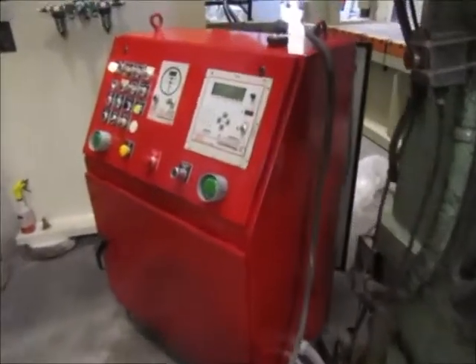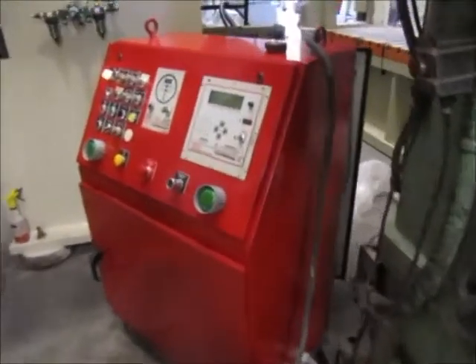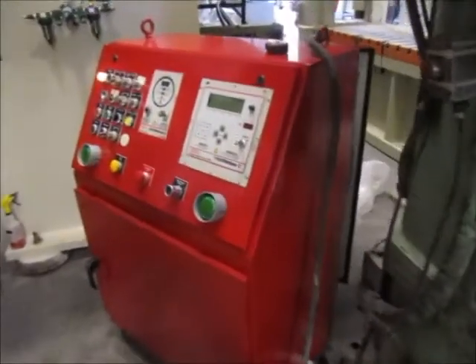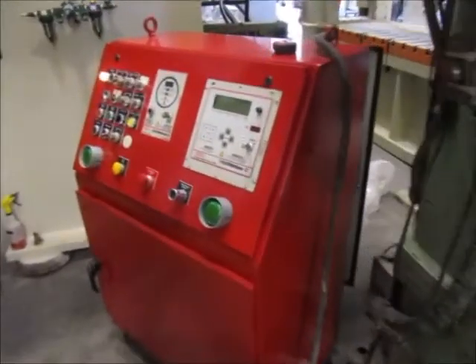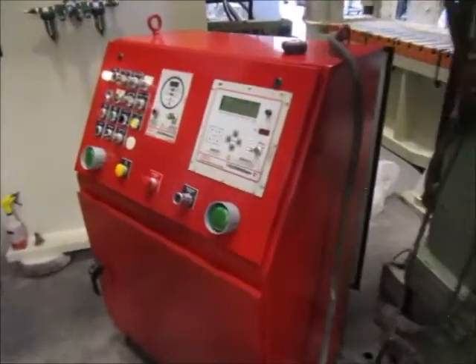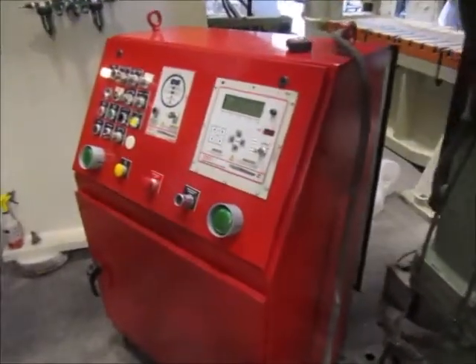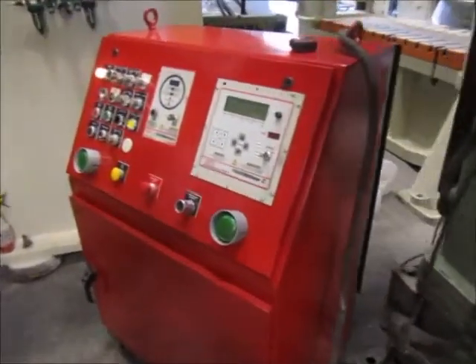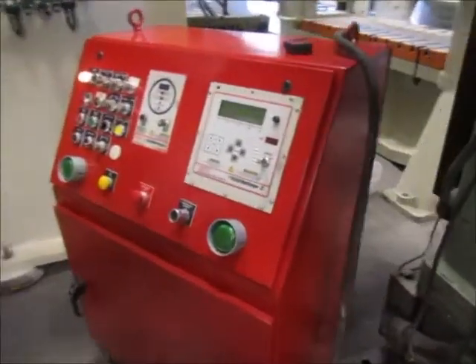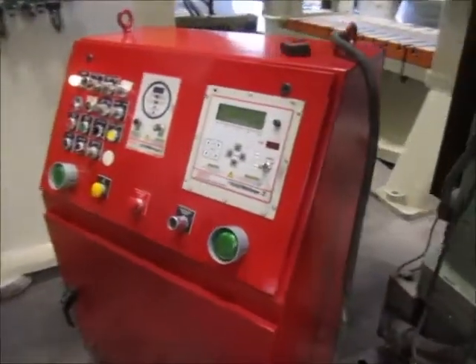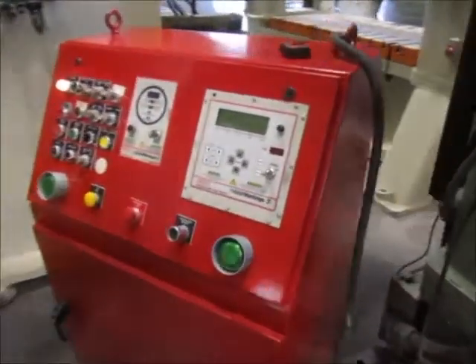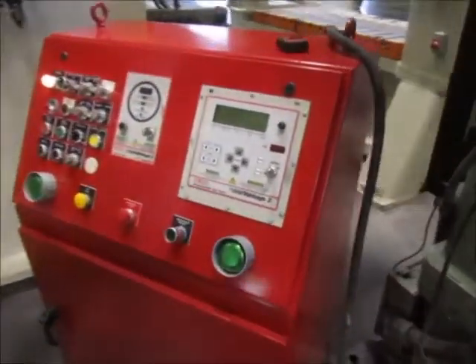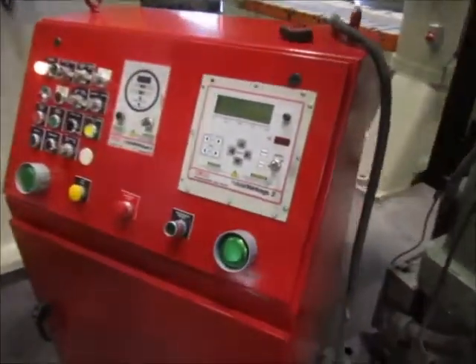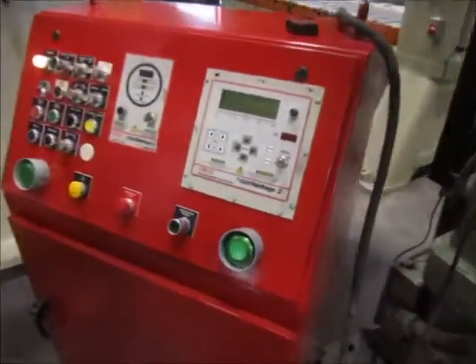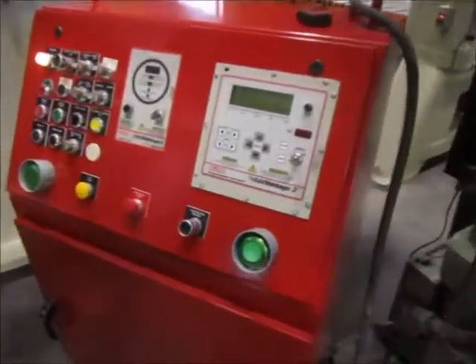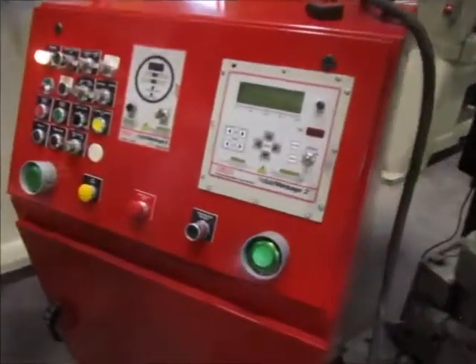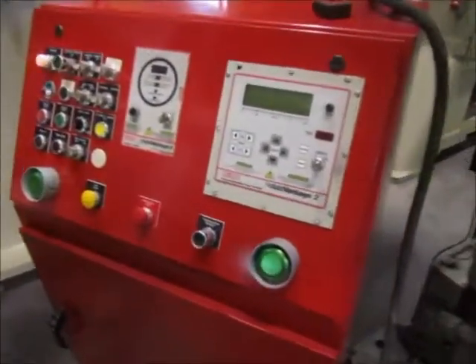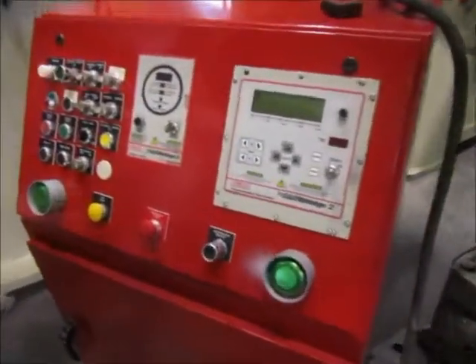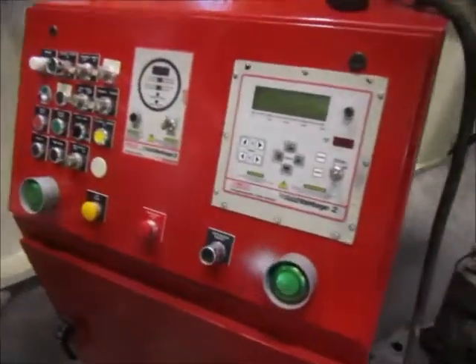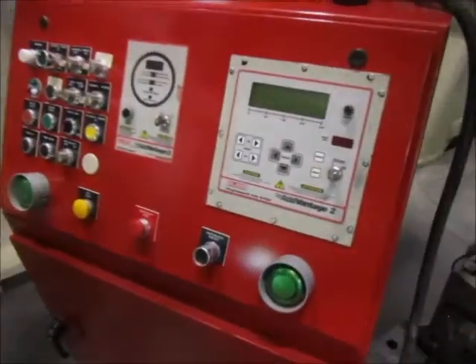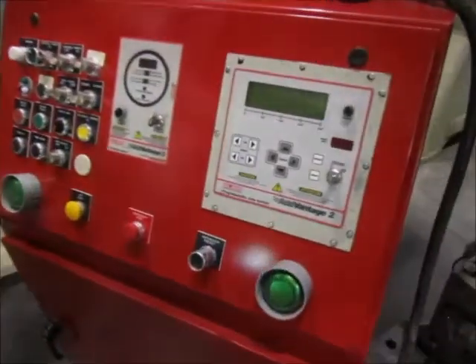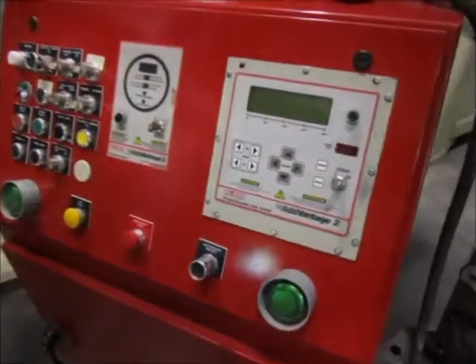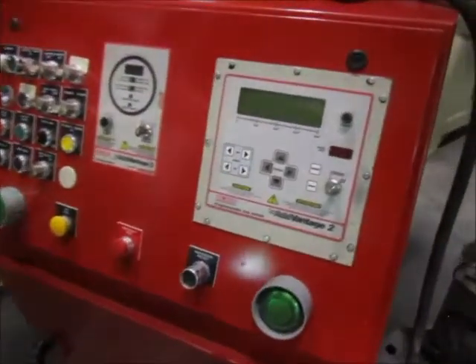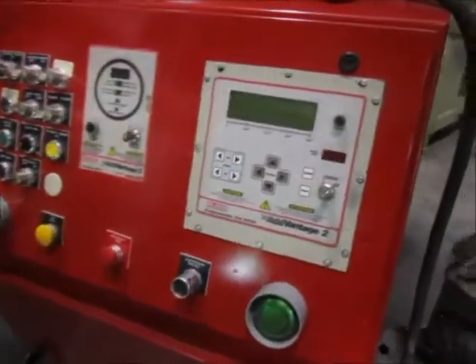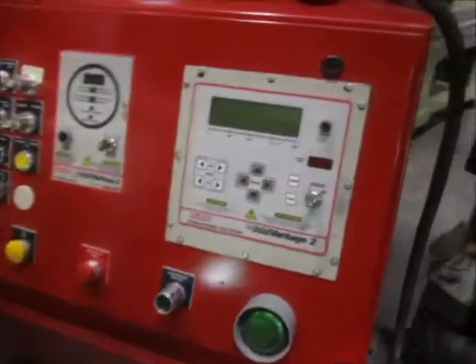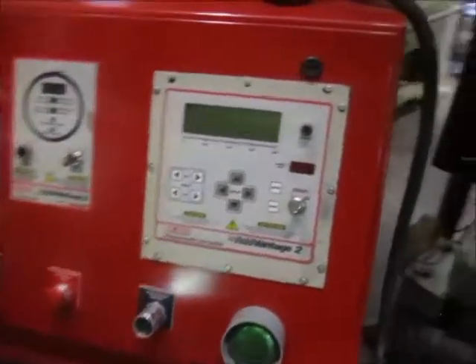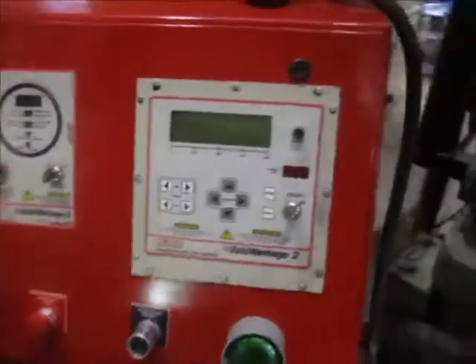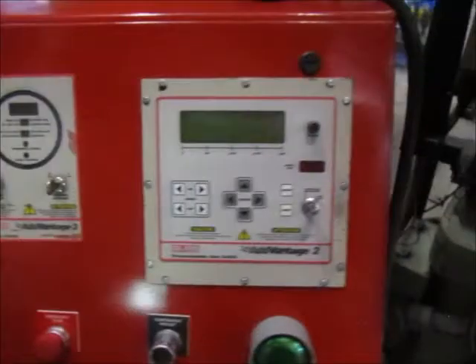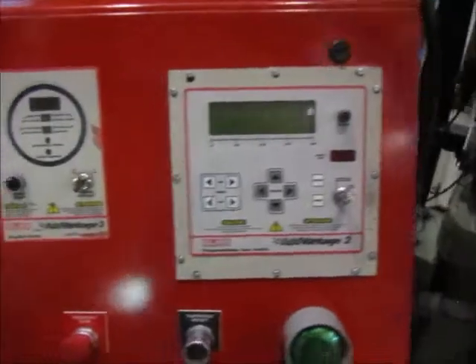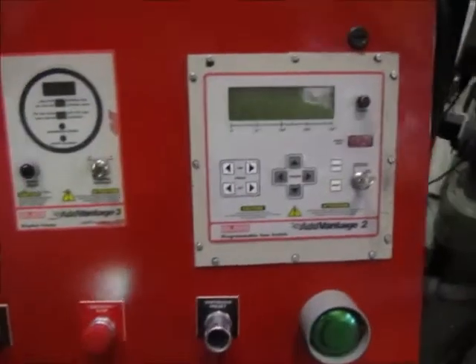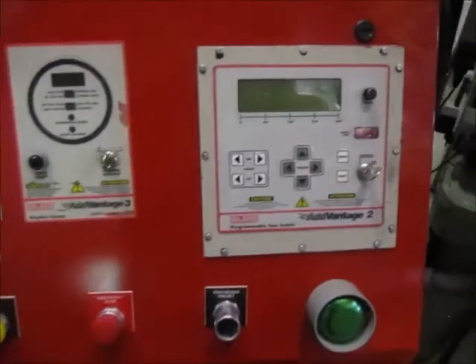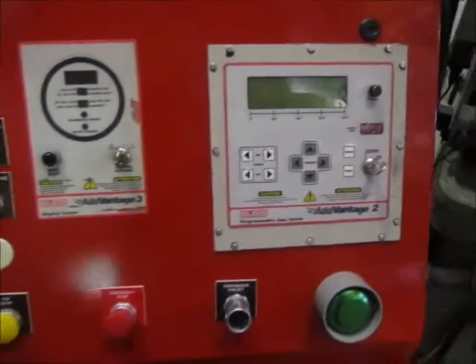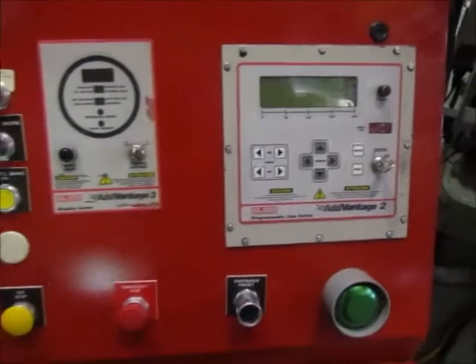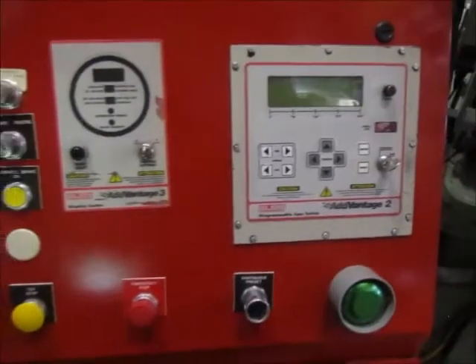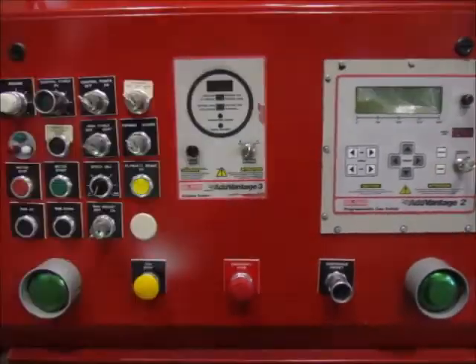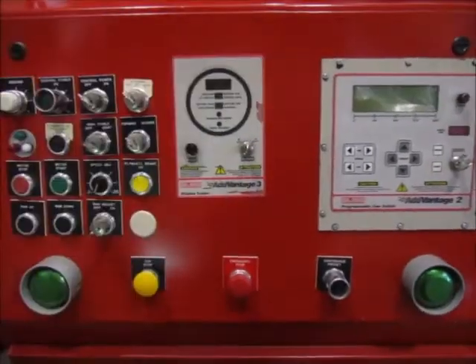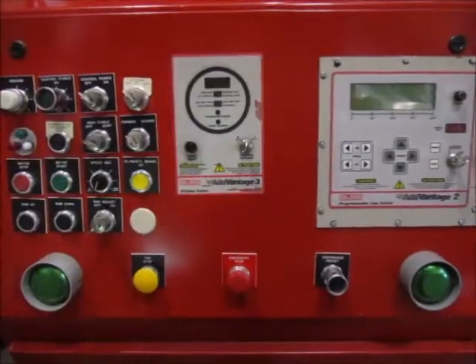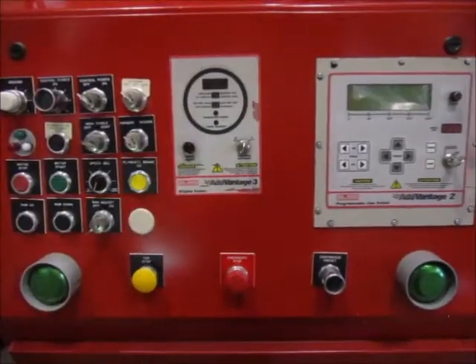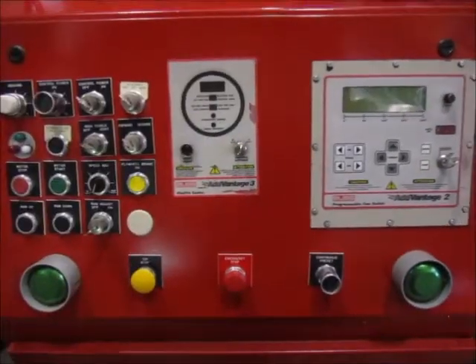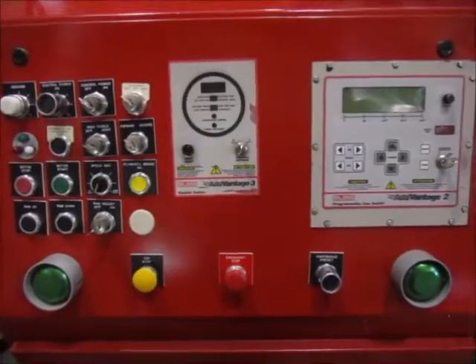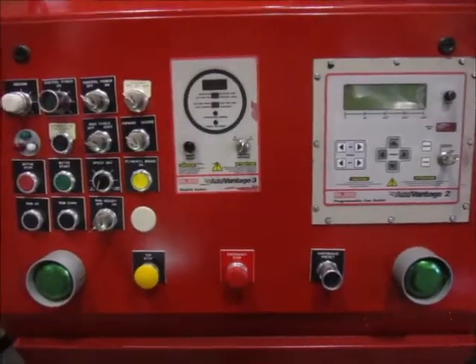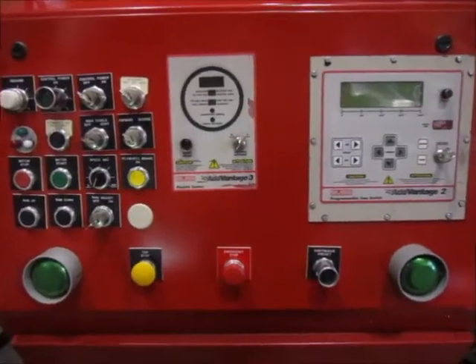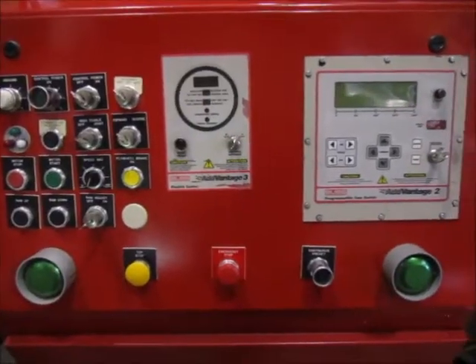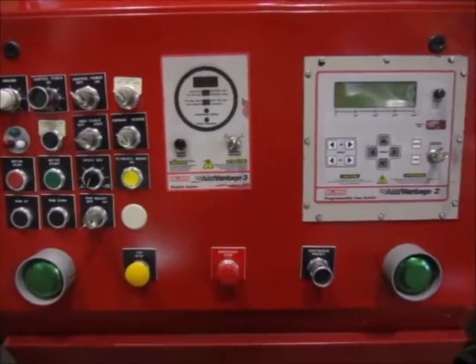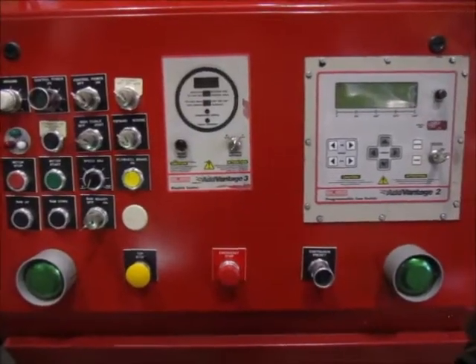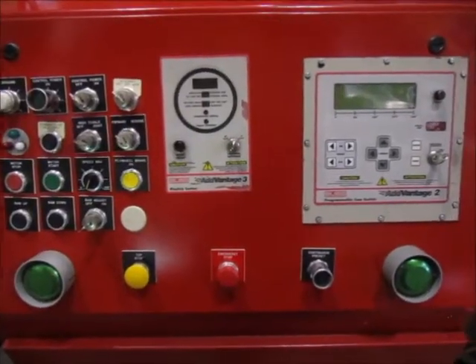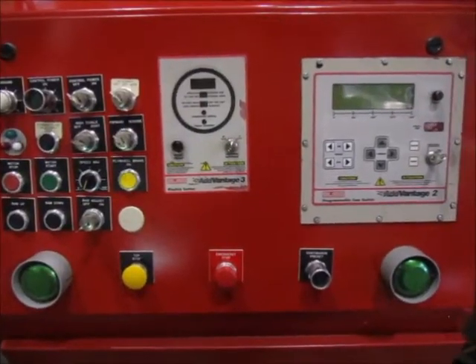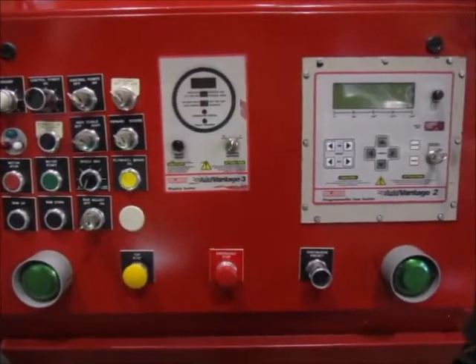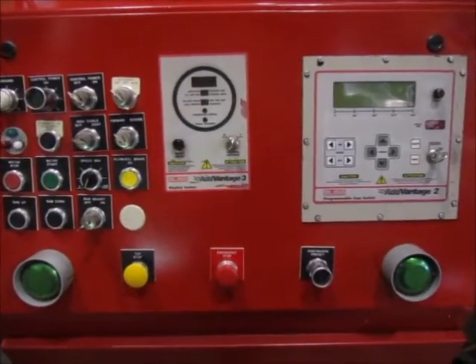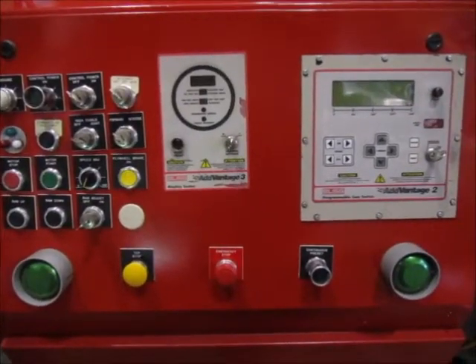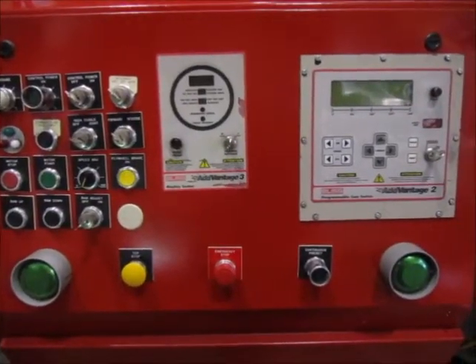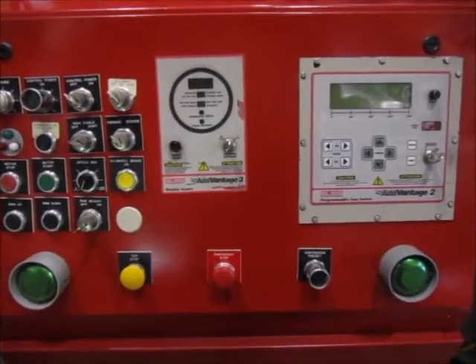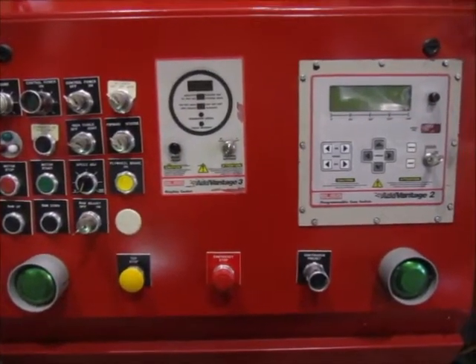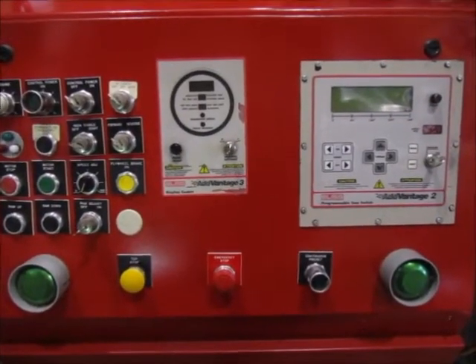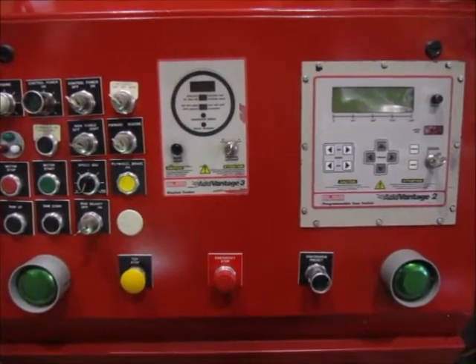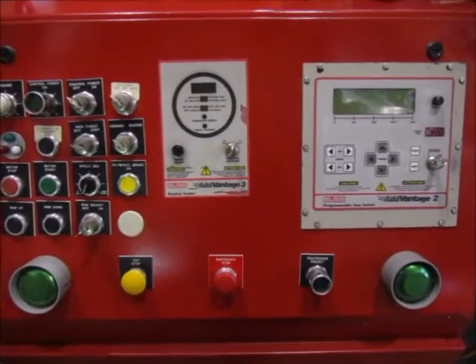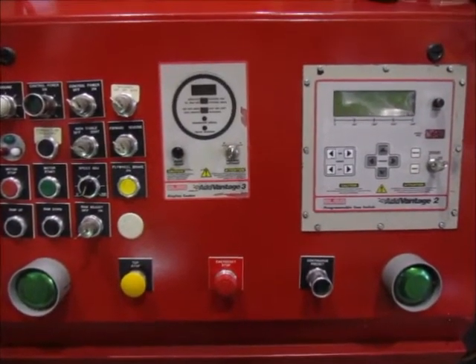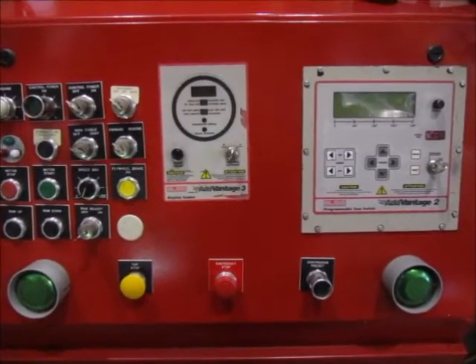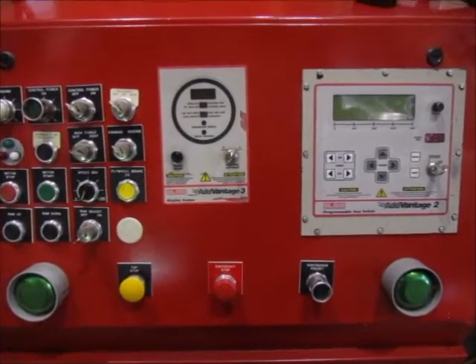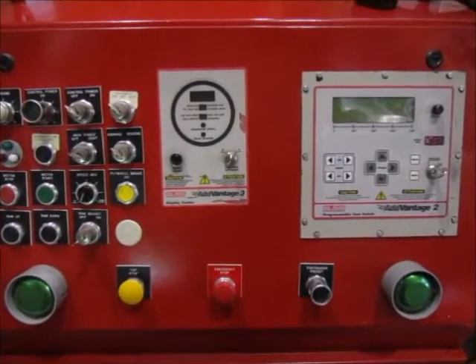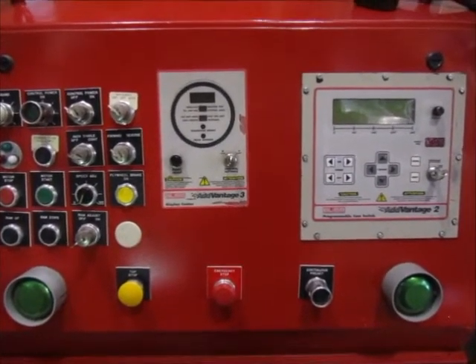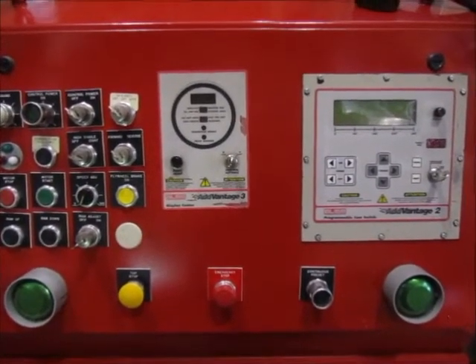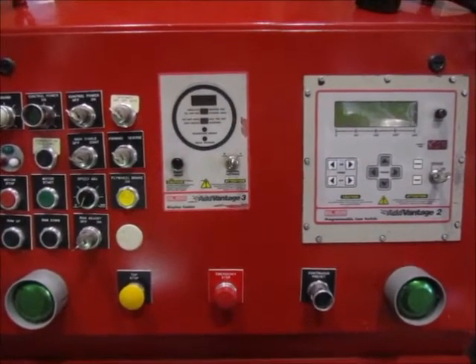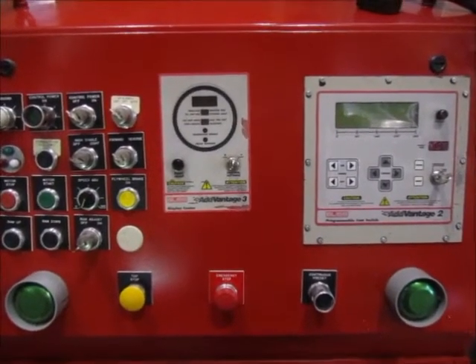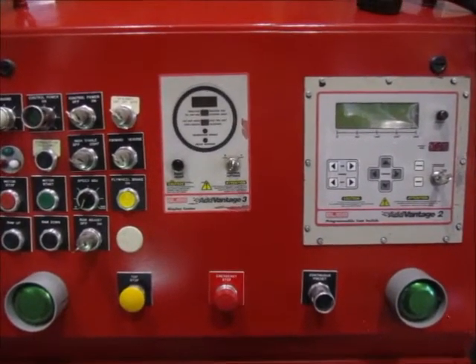This is the control for the press. This is the Bliss Advantage control — it's made by Wintress.